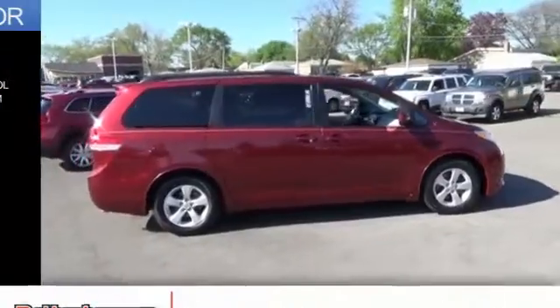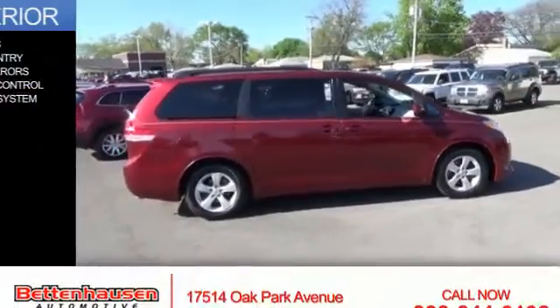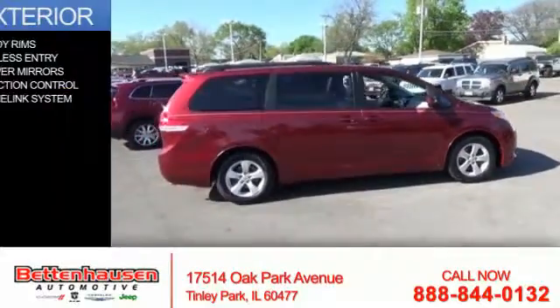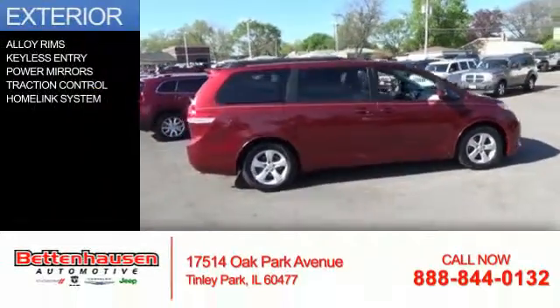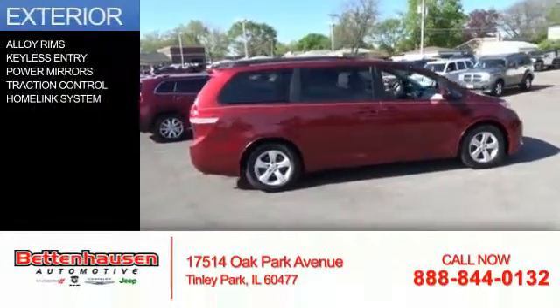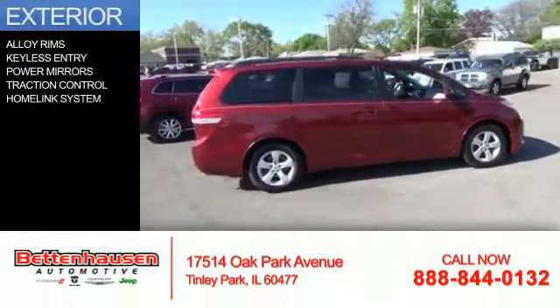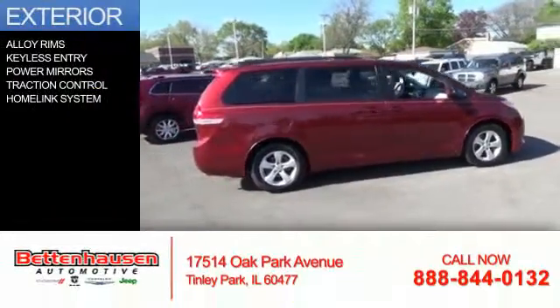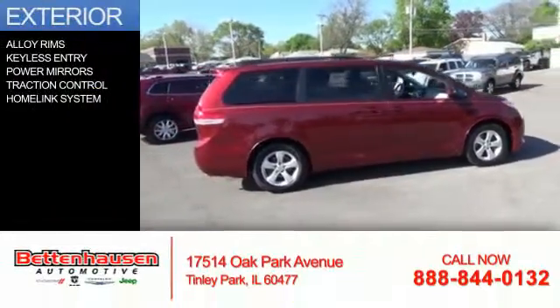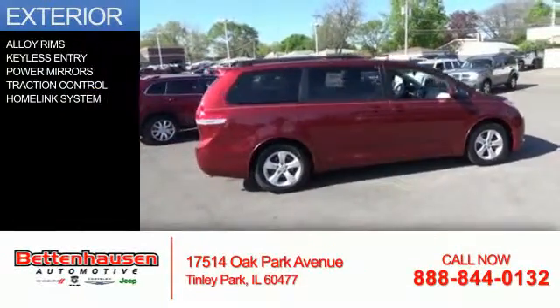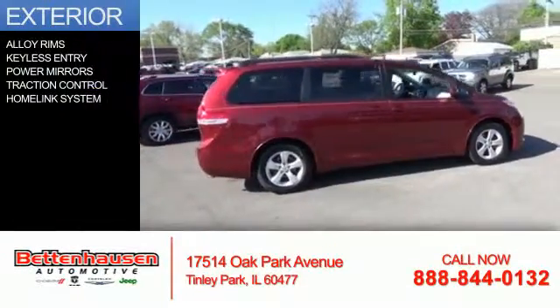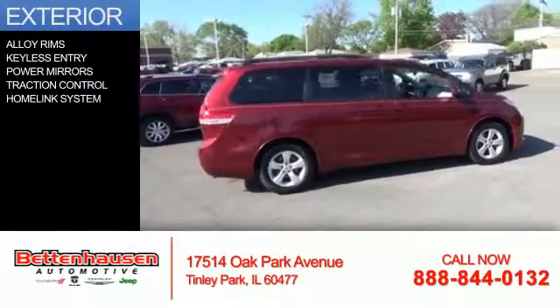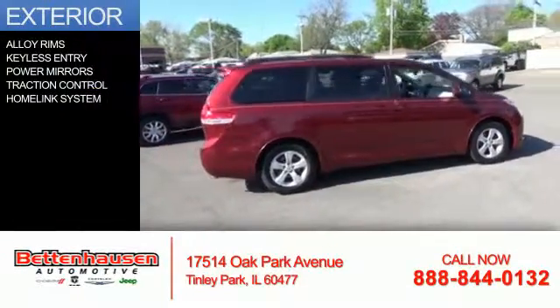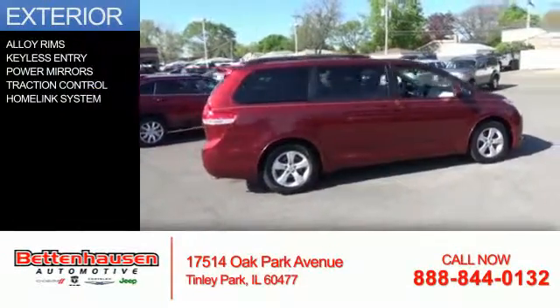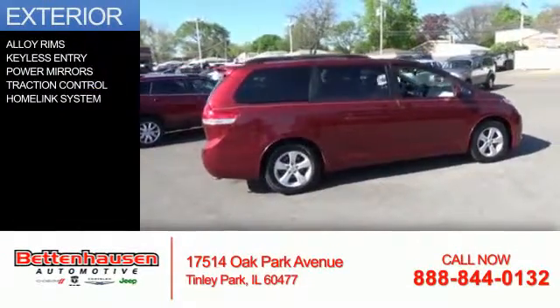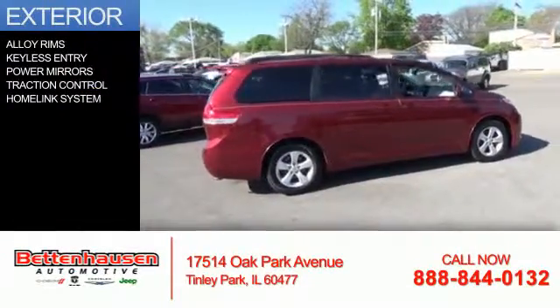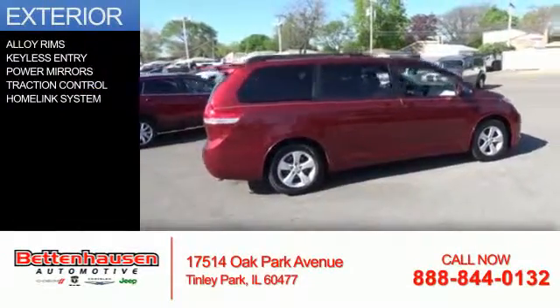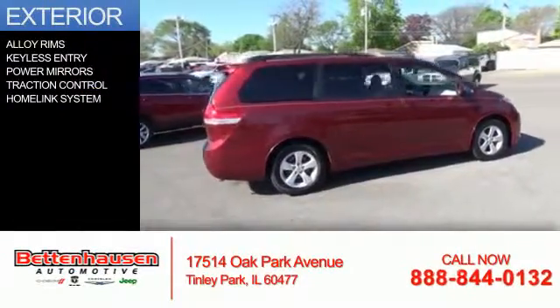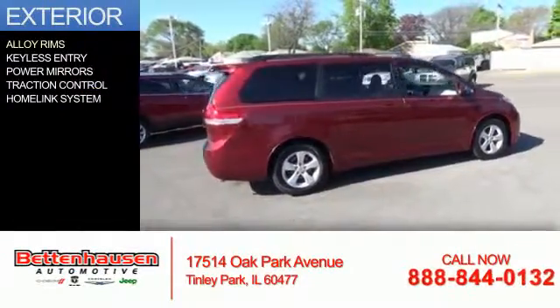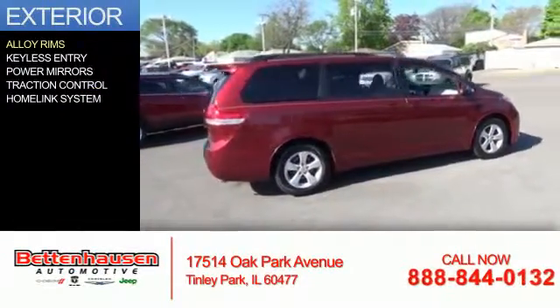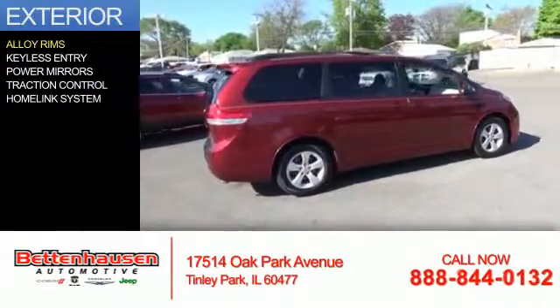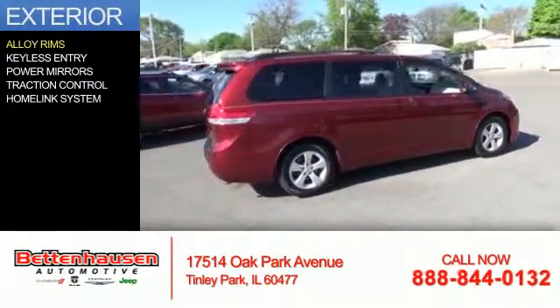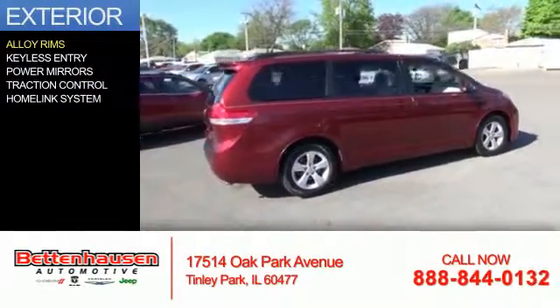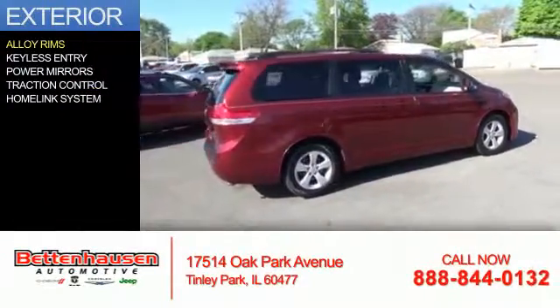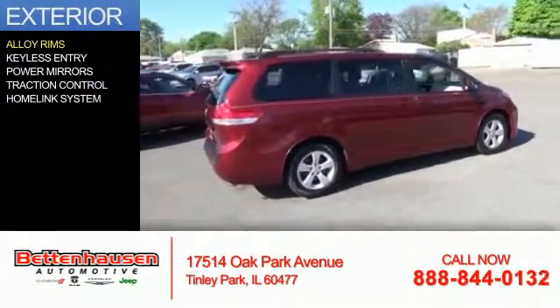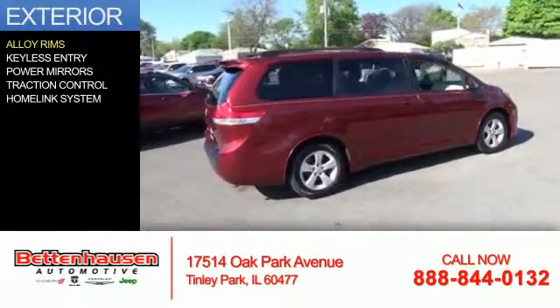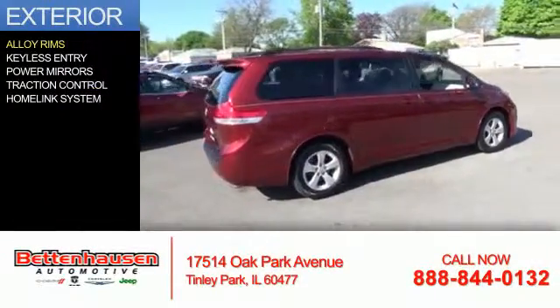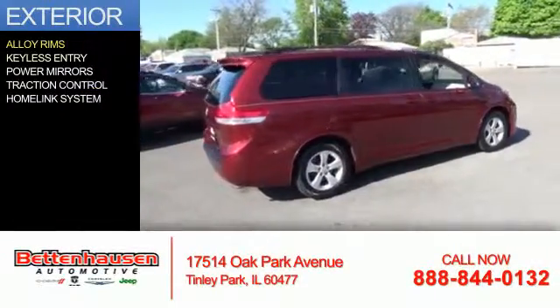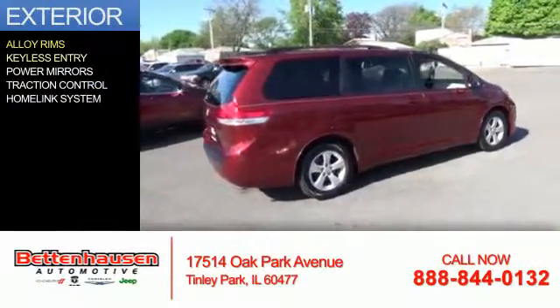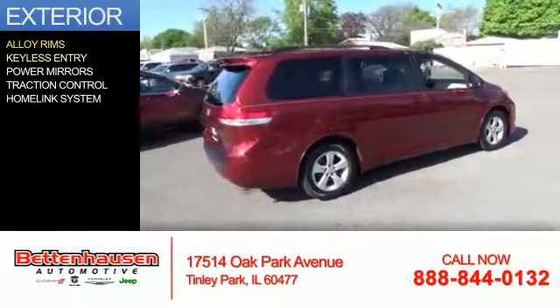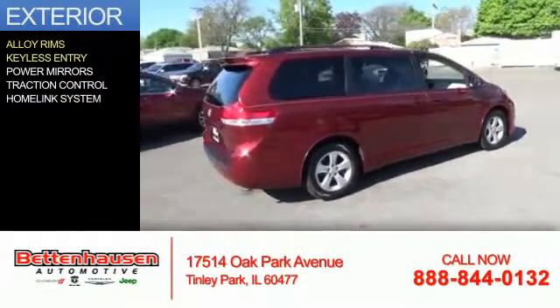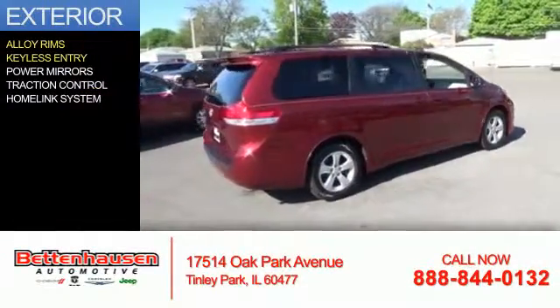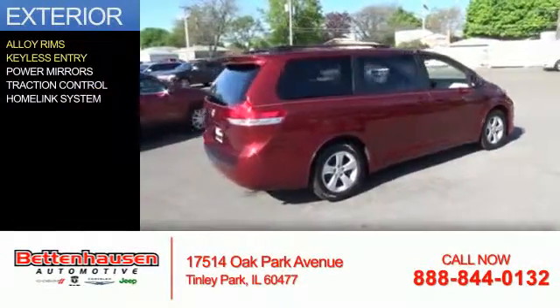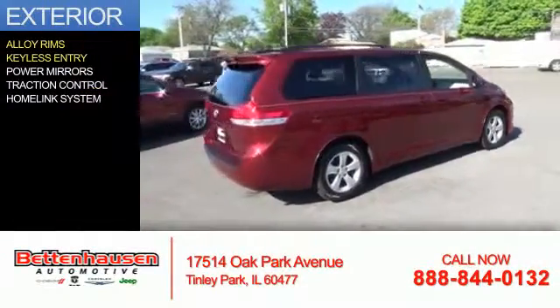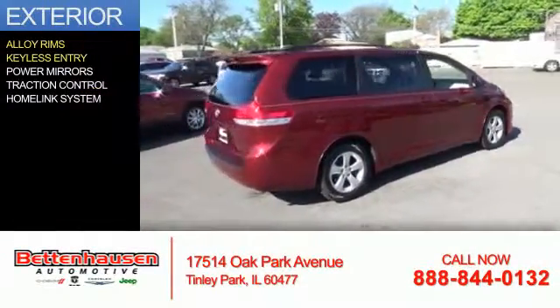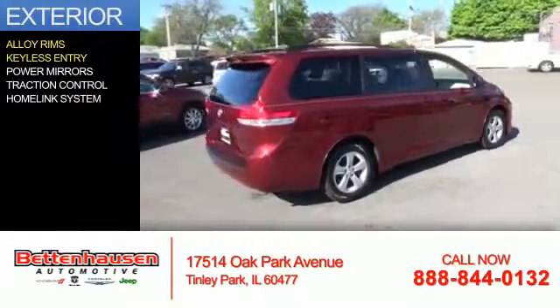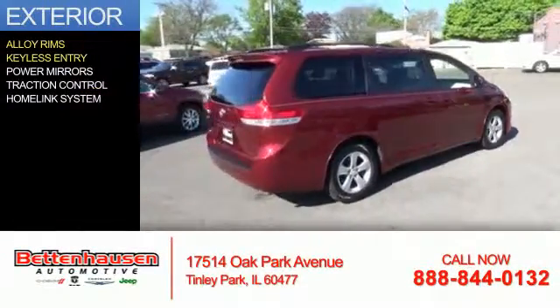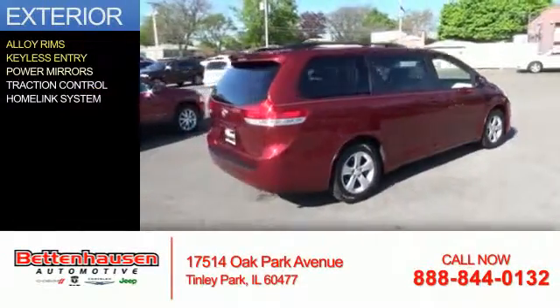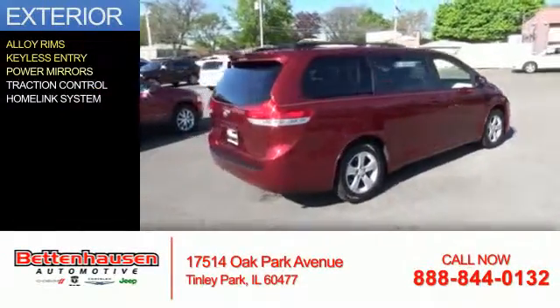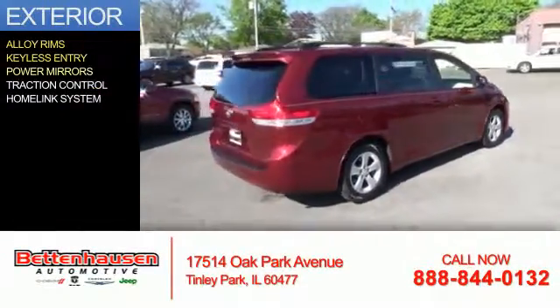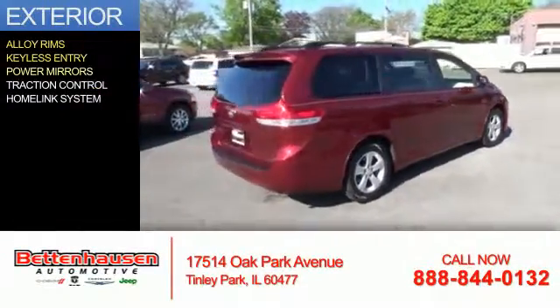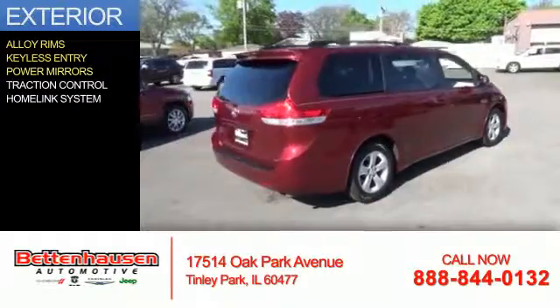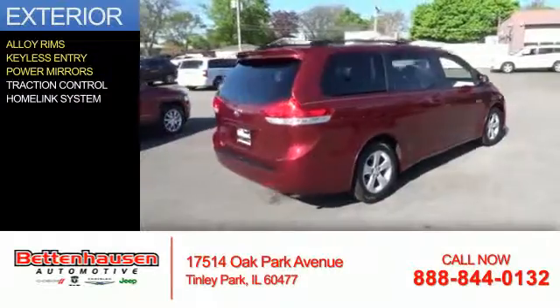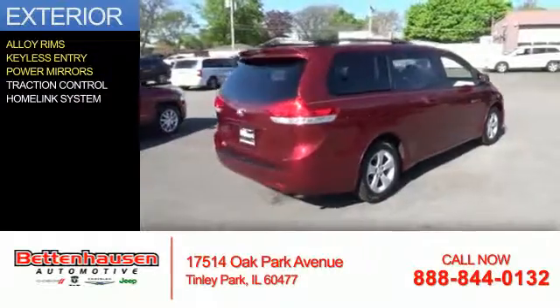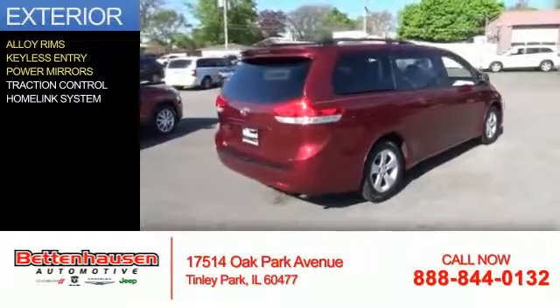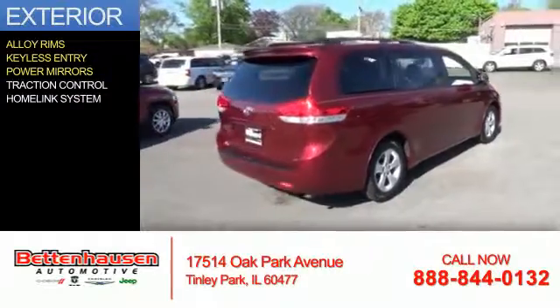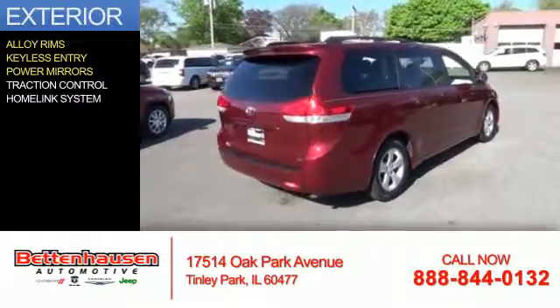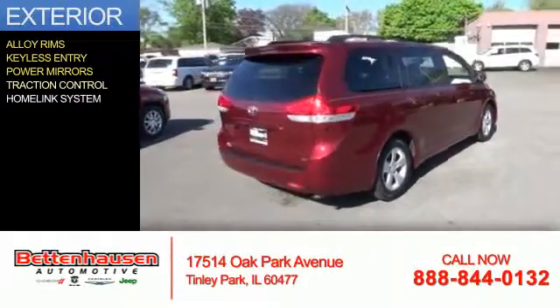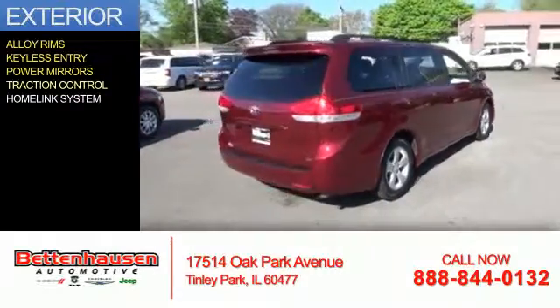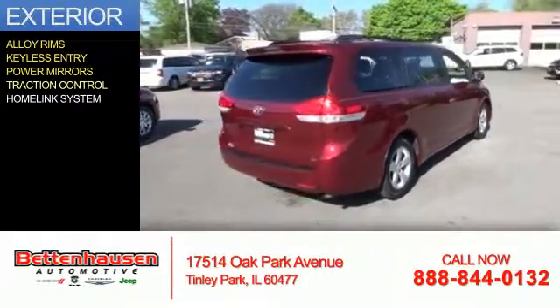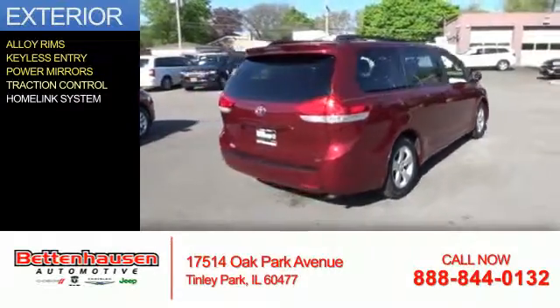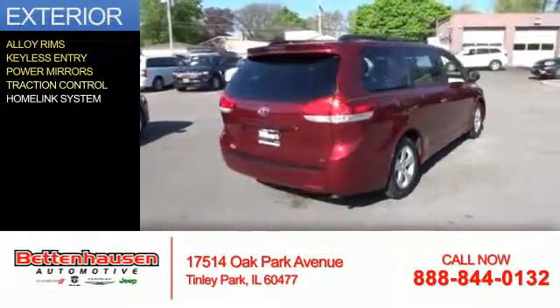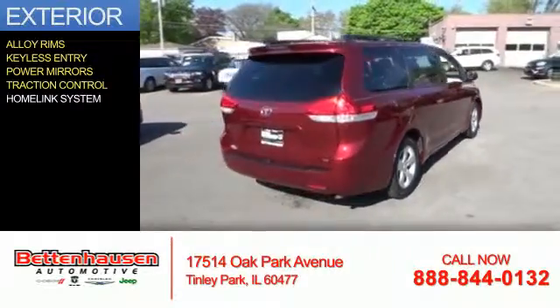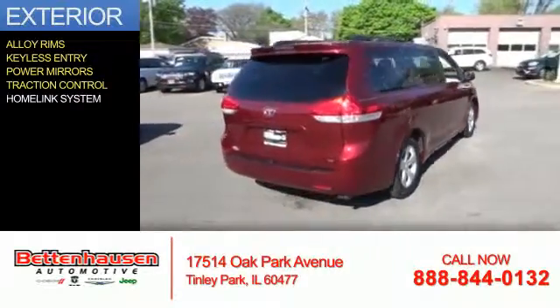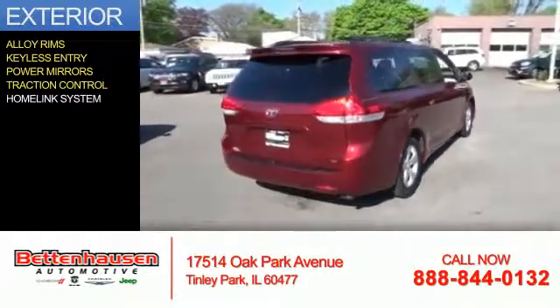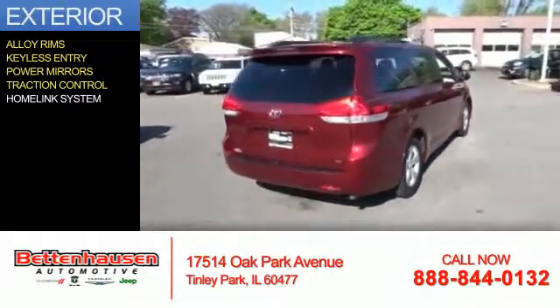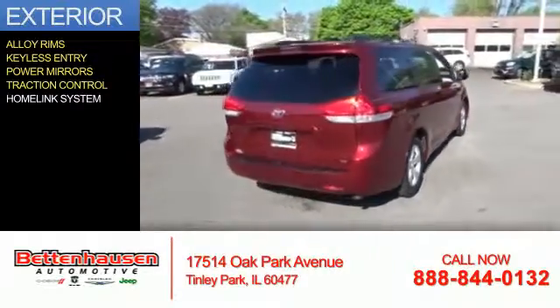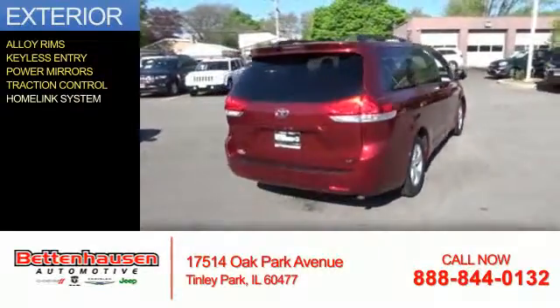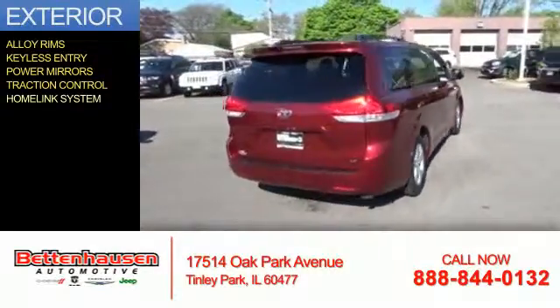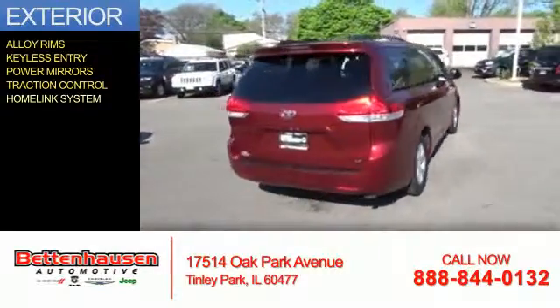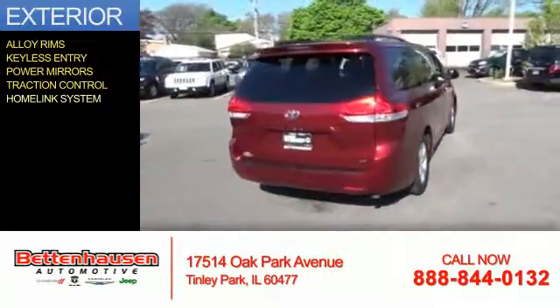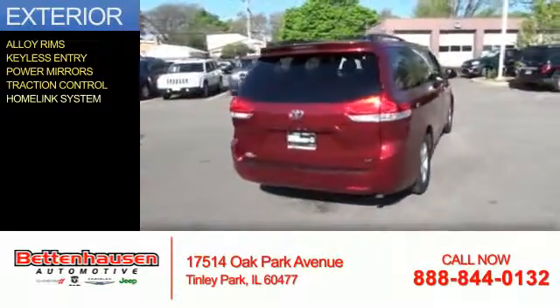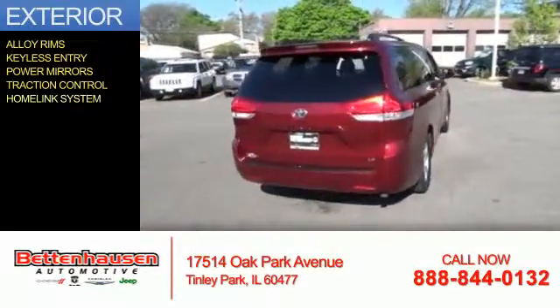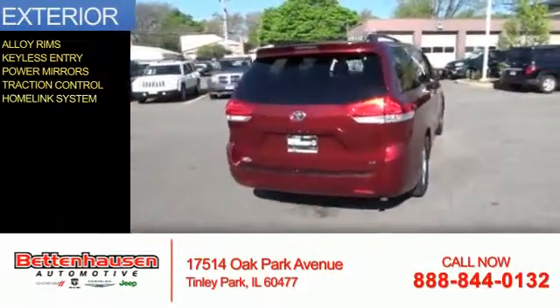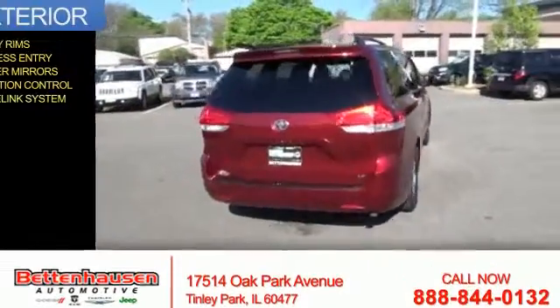The features include alloy rims, keyless entry, power mirrors, traction control, and a home link system.